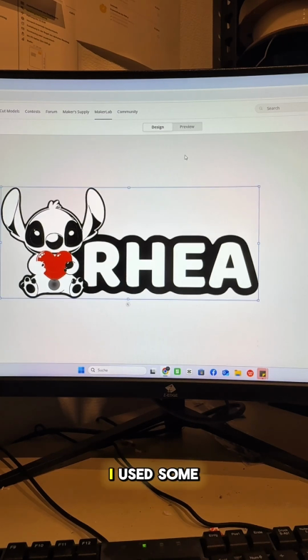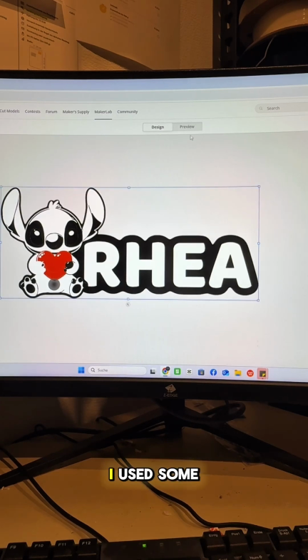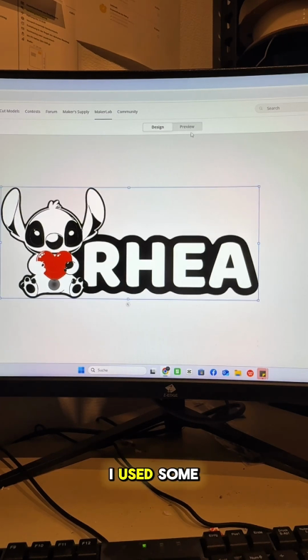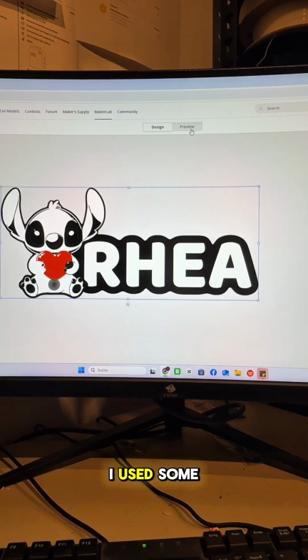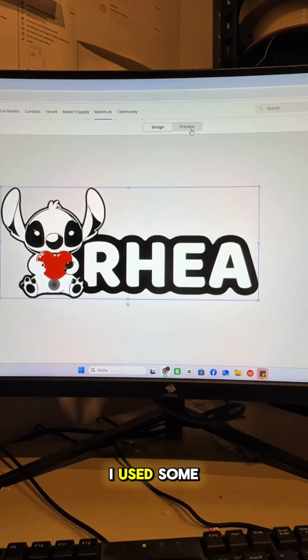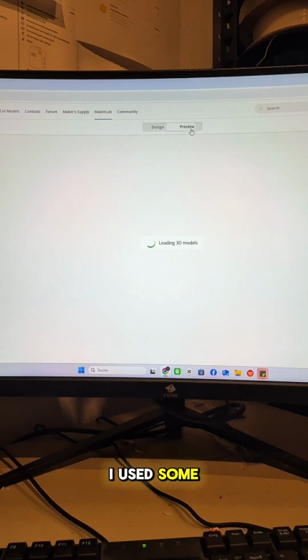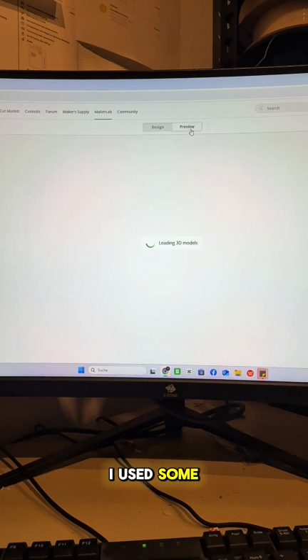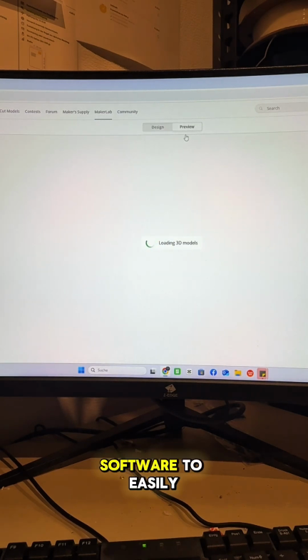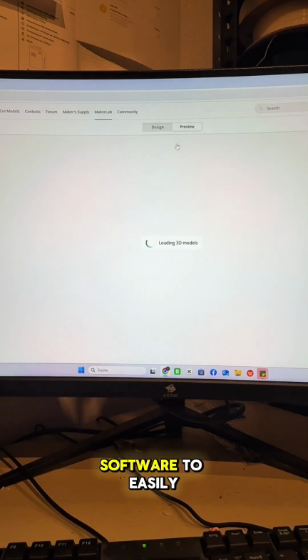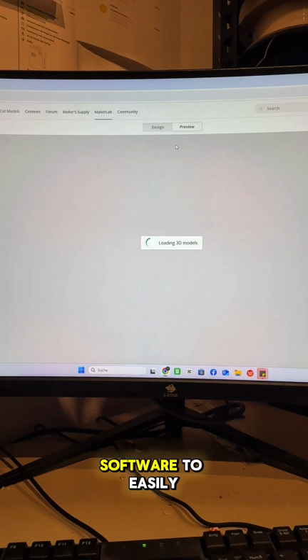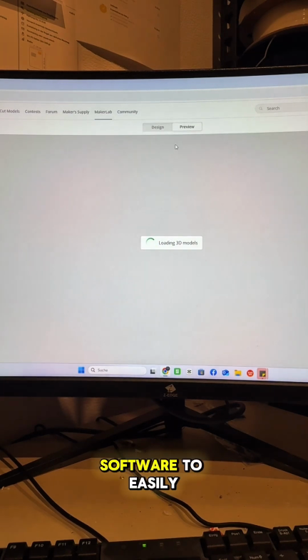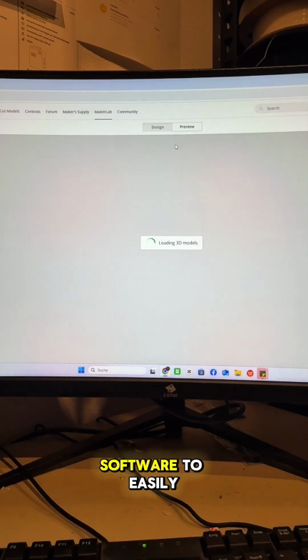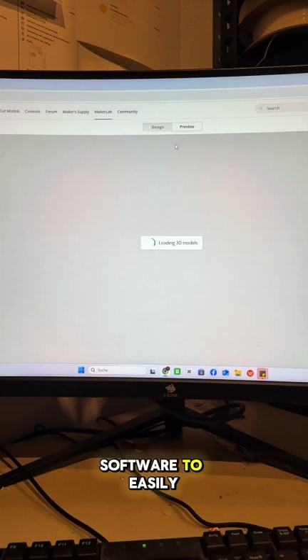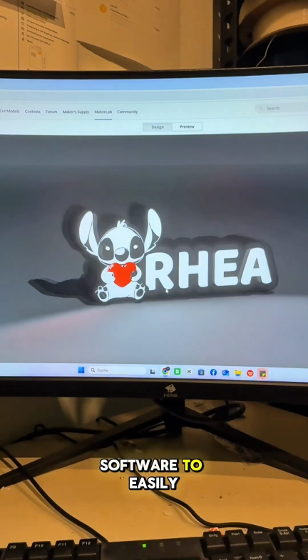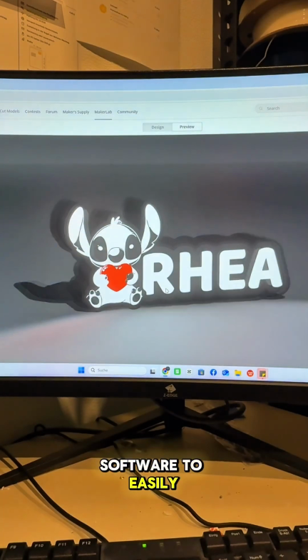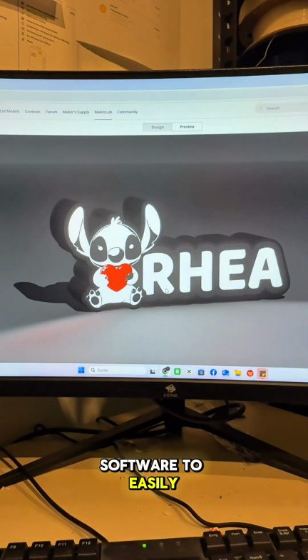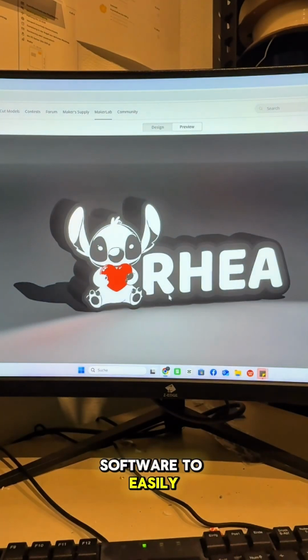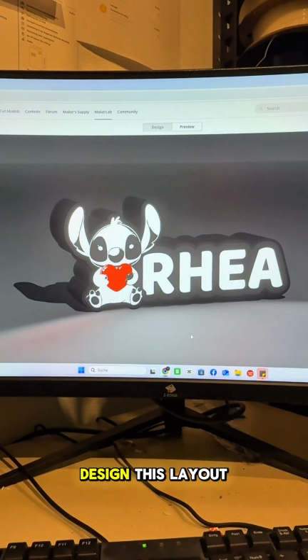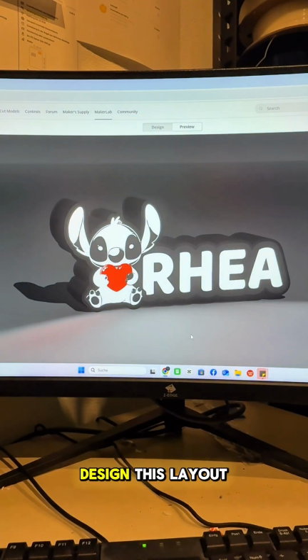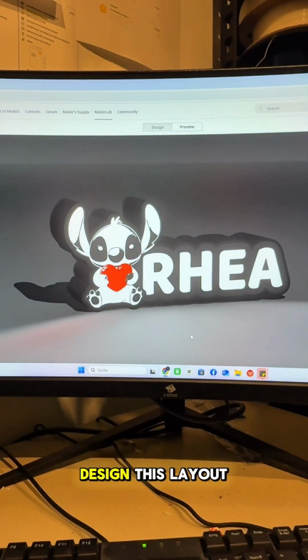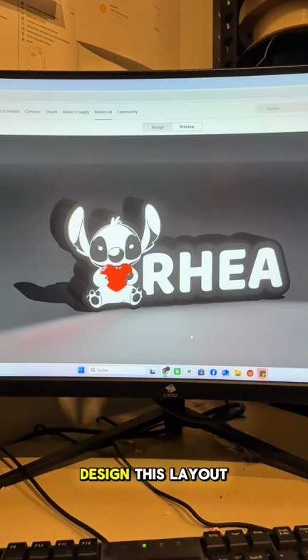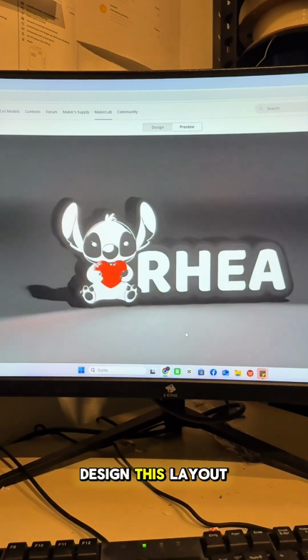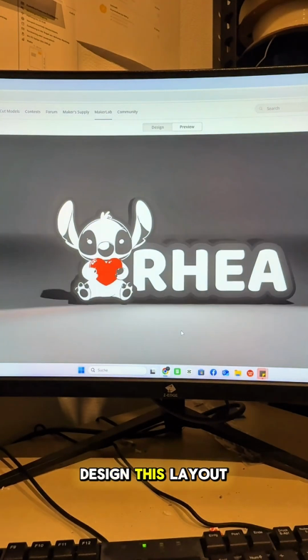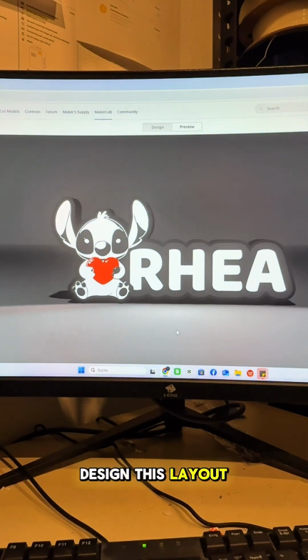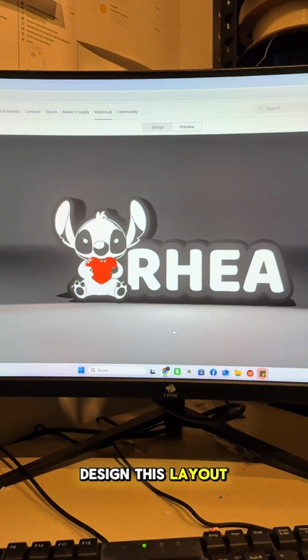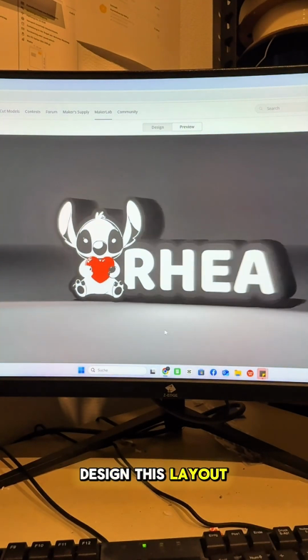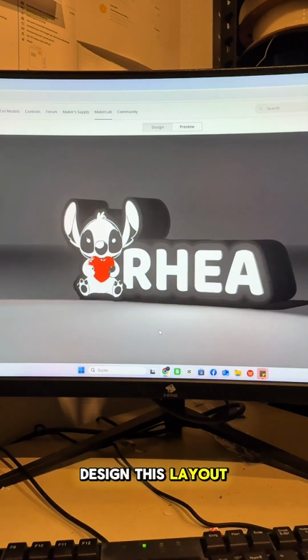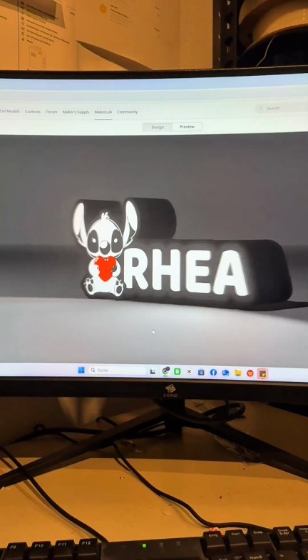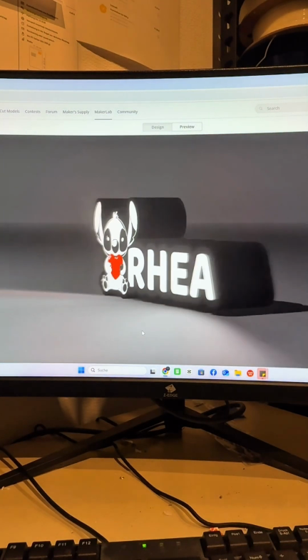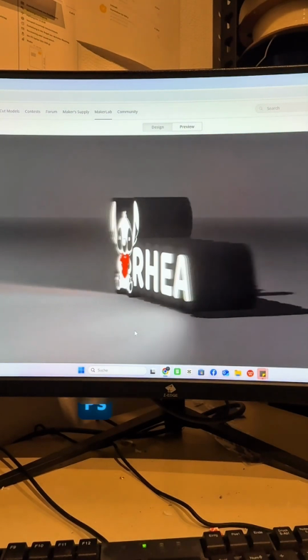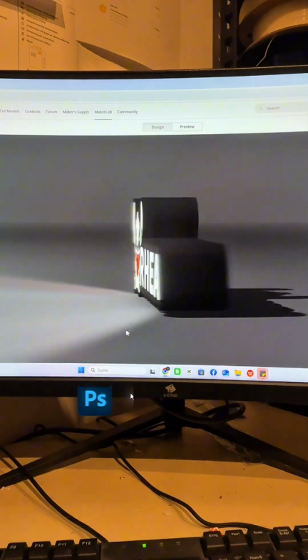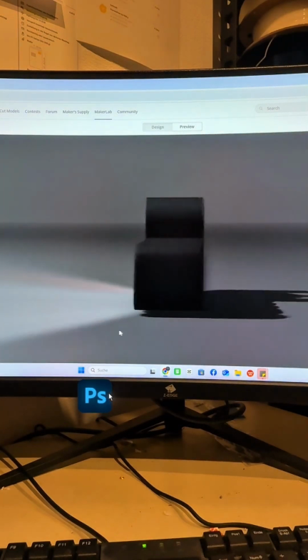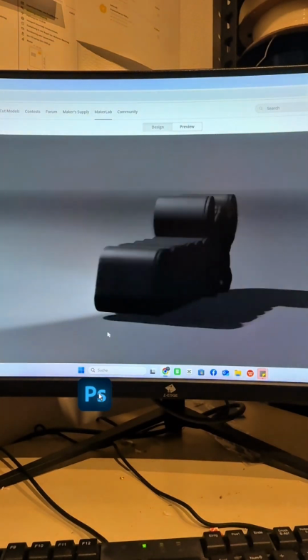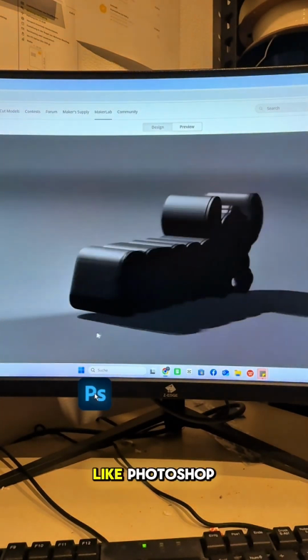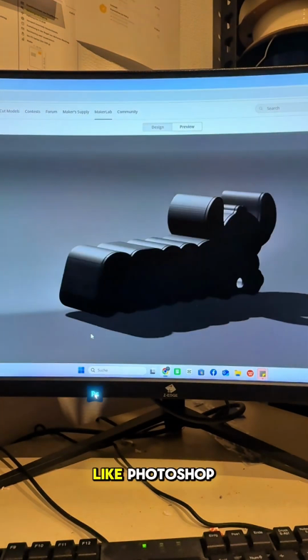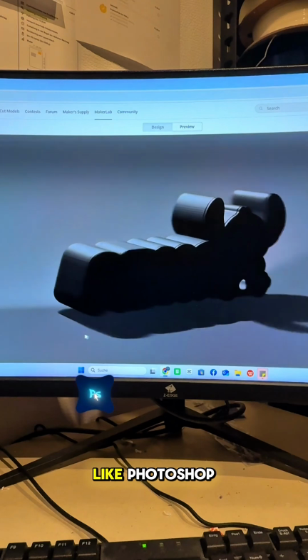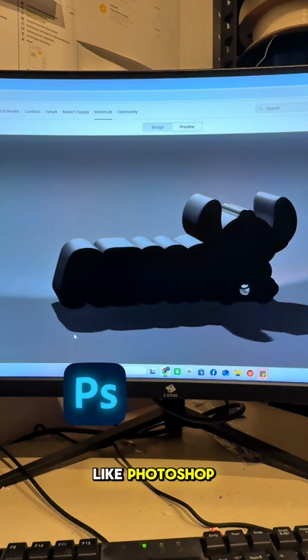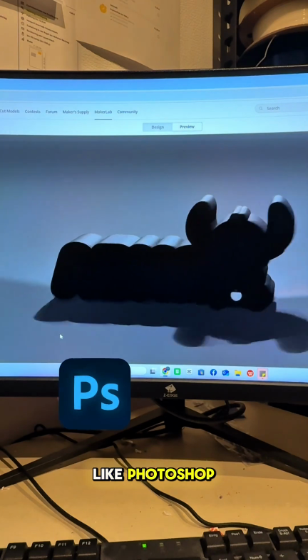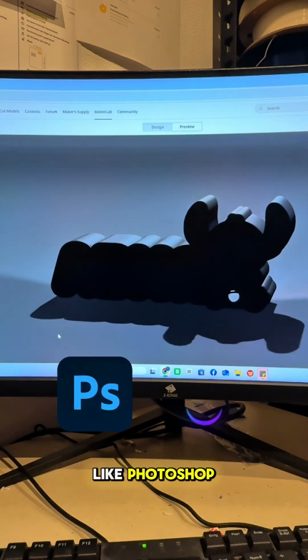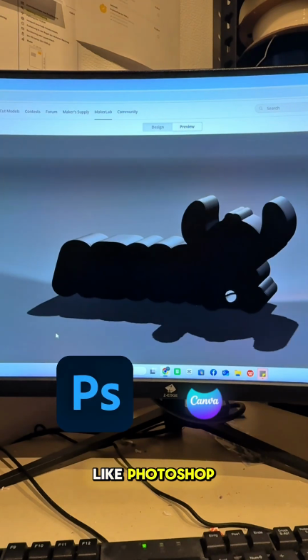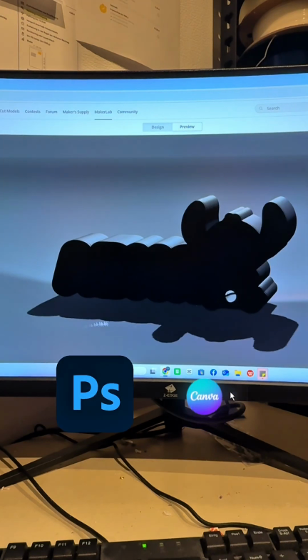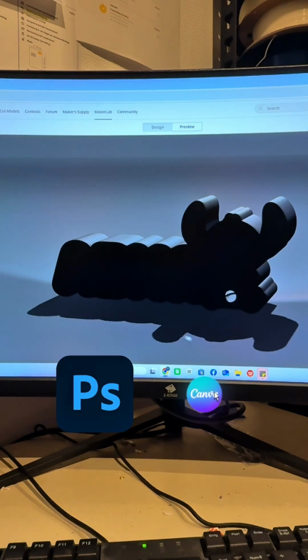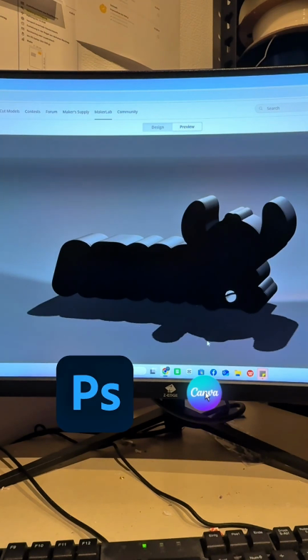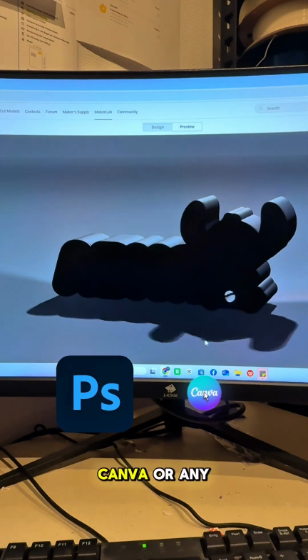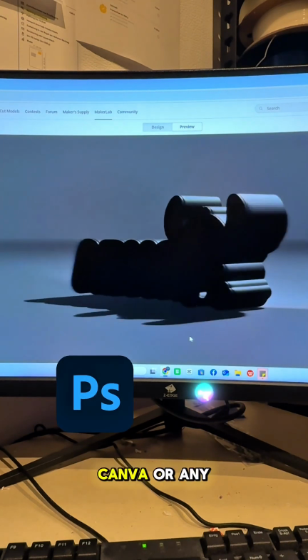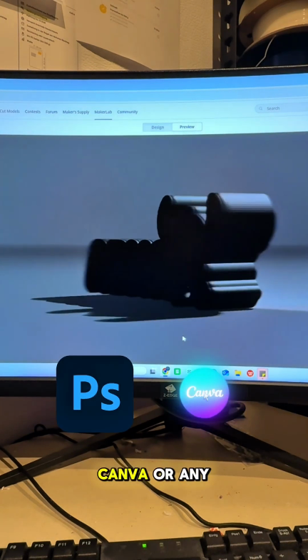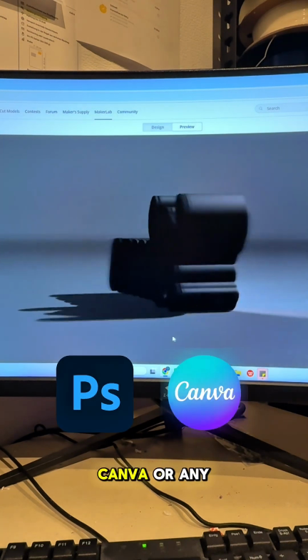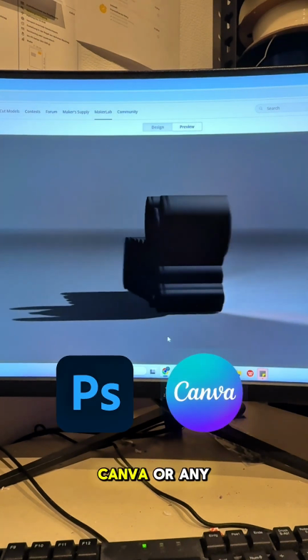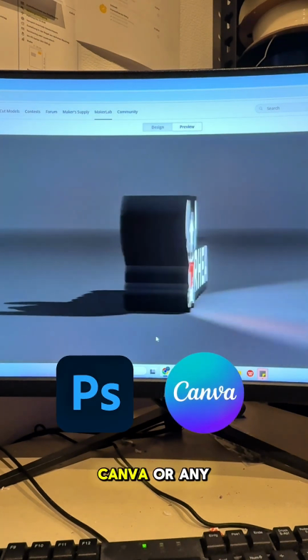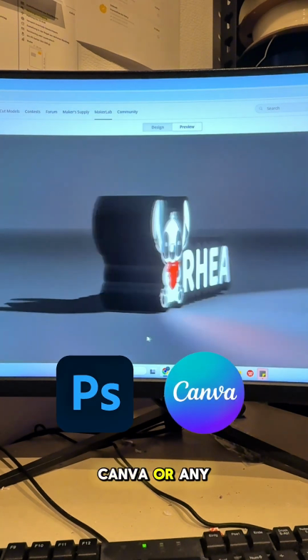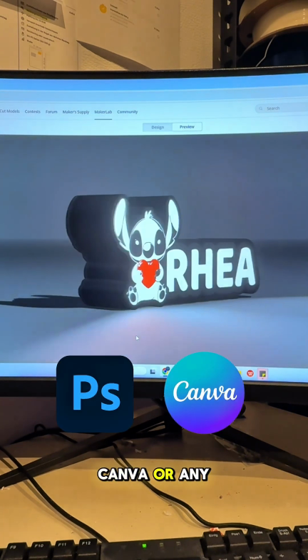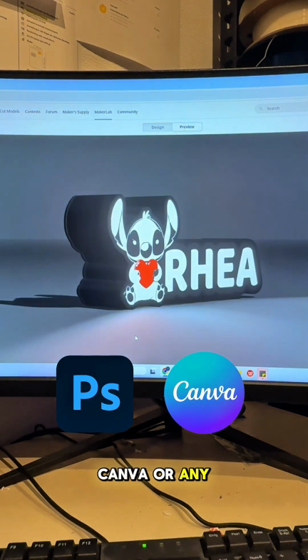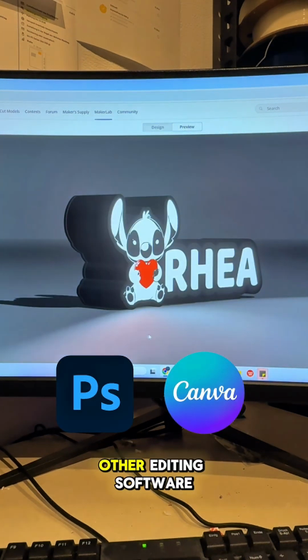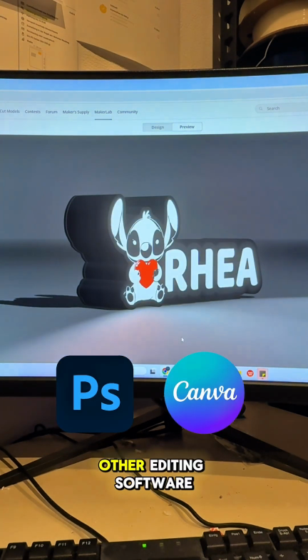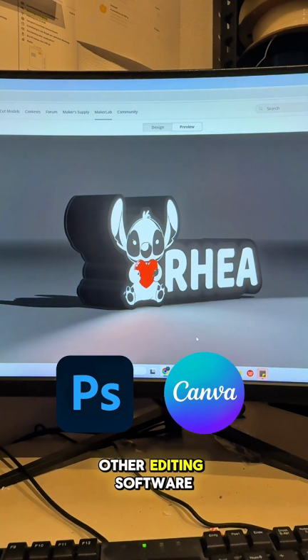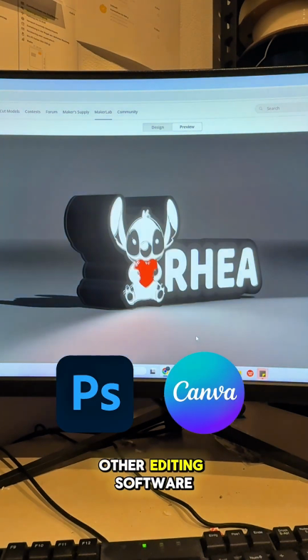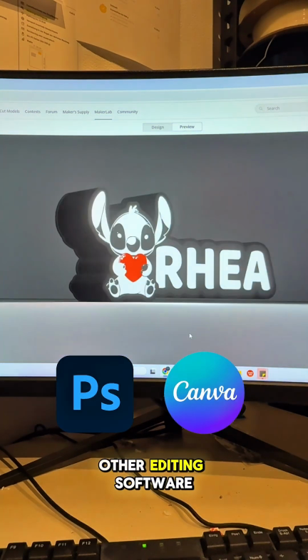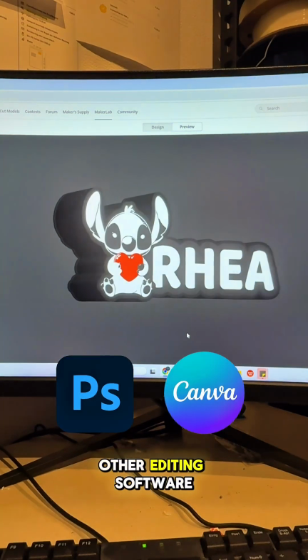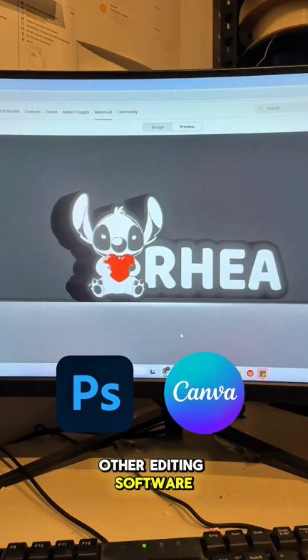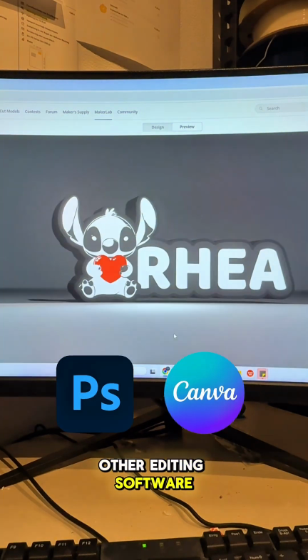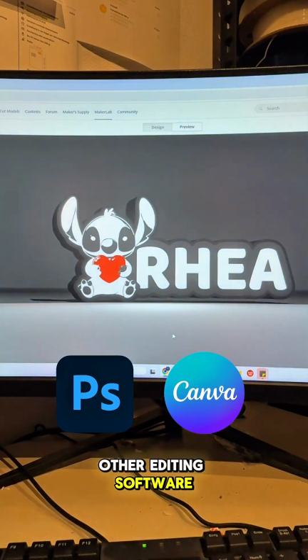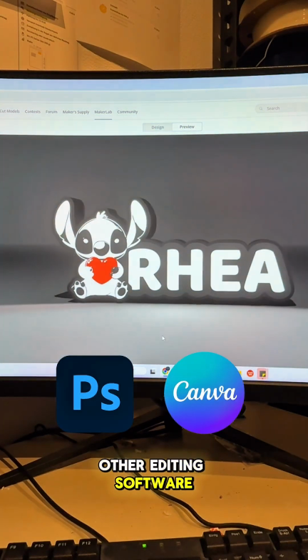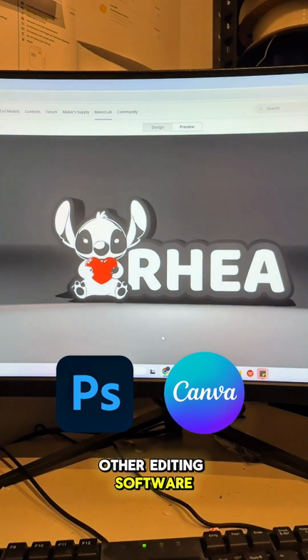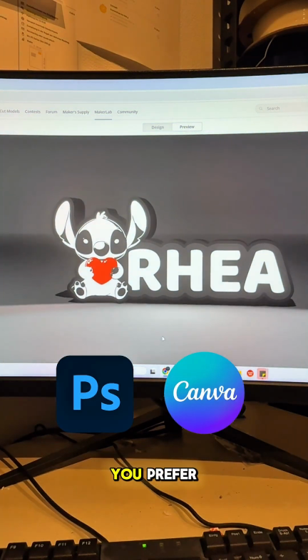I used some software to easily design this layout, like Photoshop, Canva, or any other editing software you prefer.